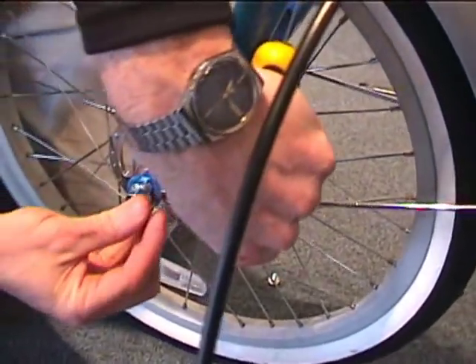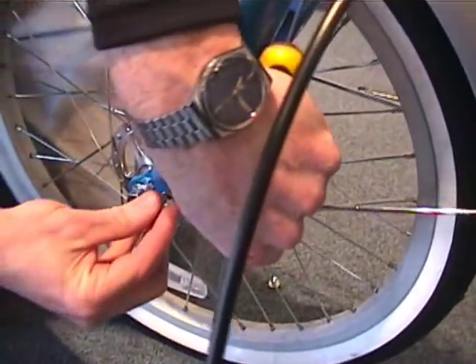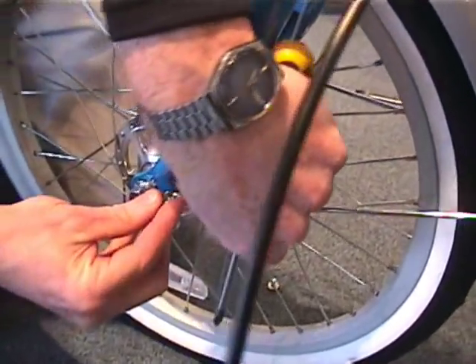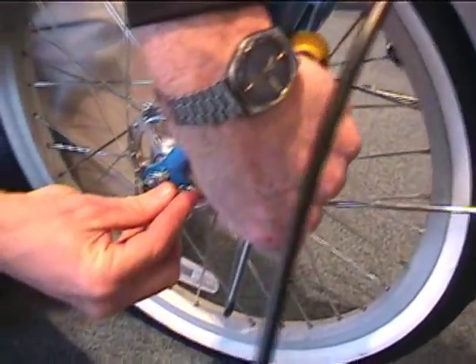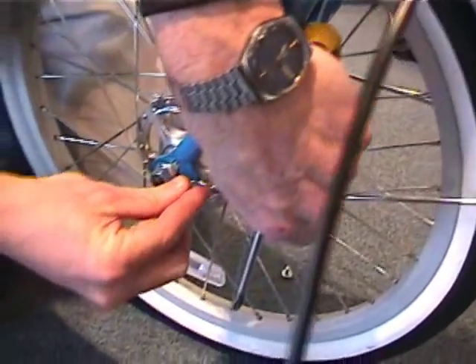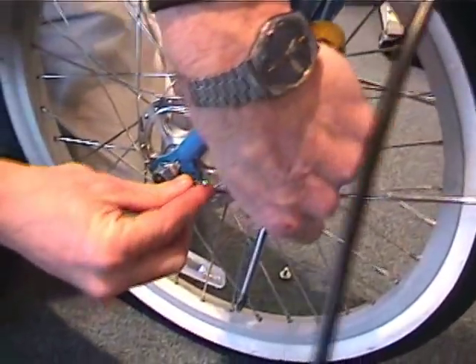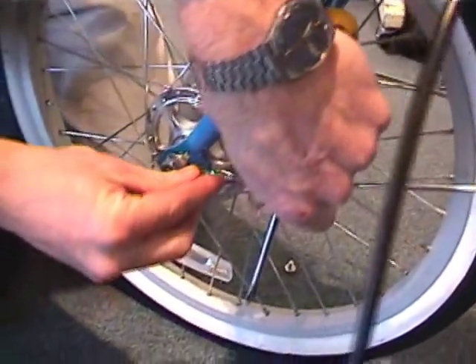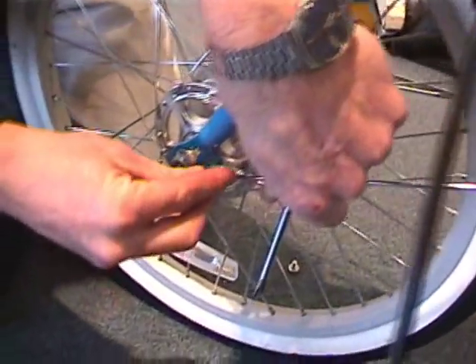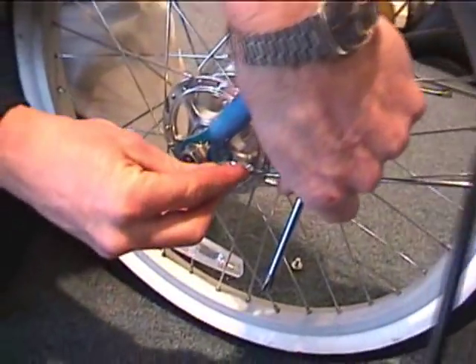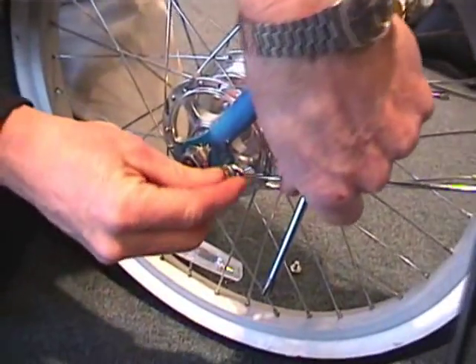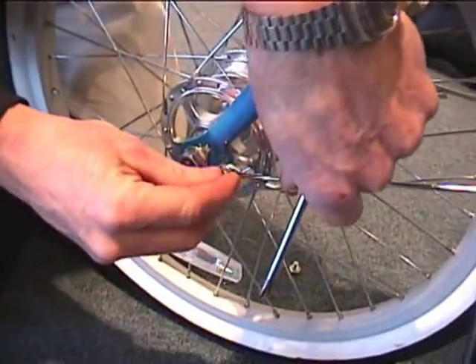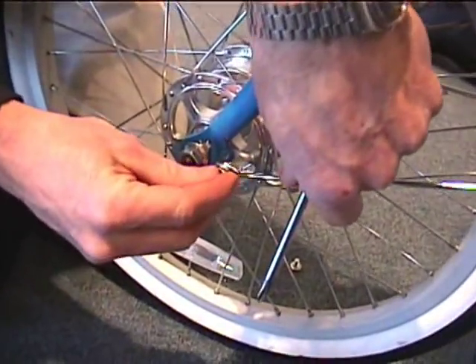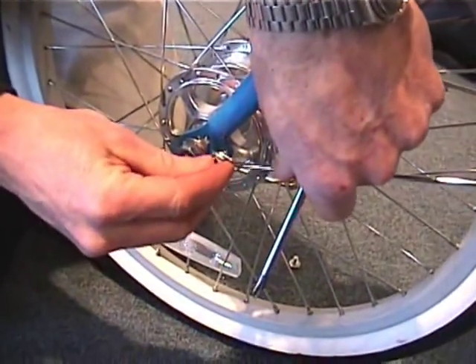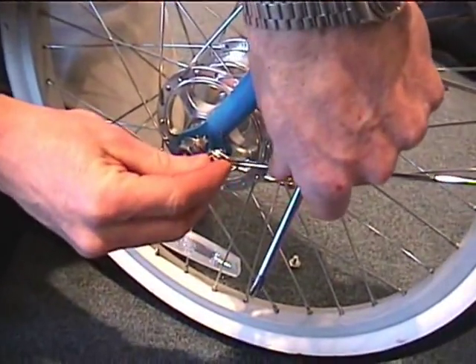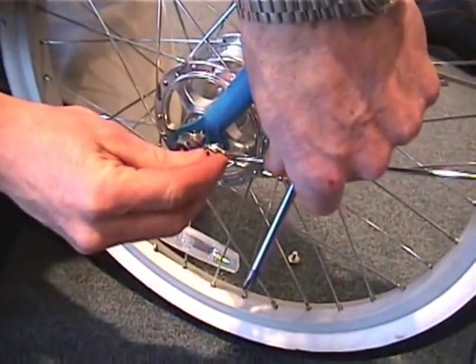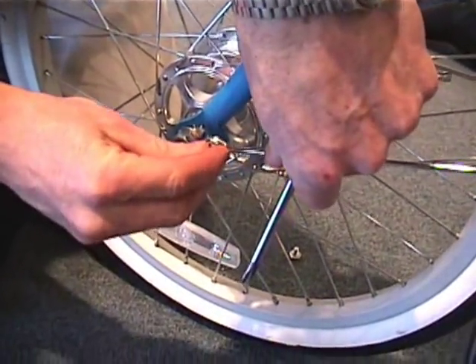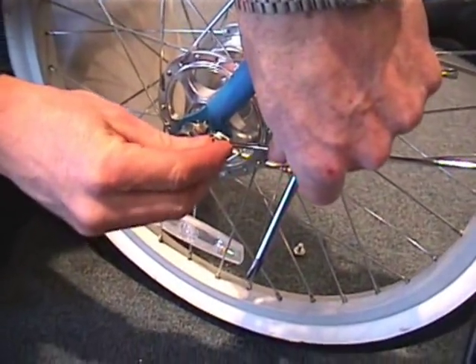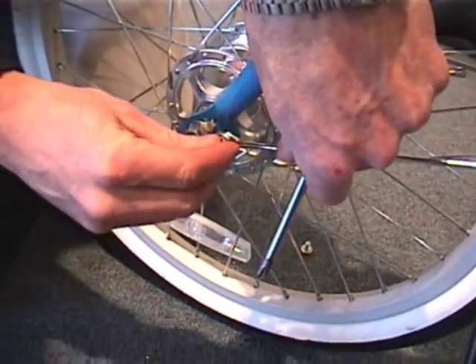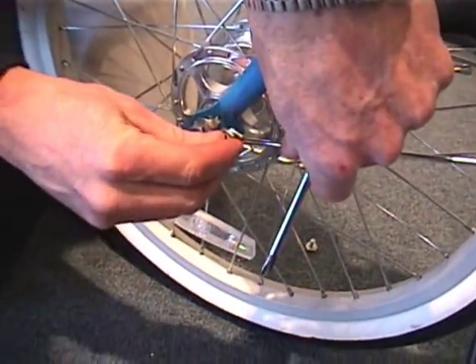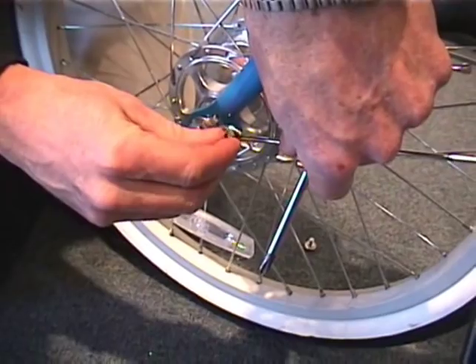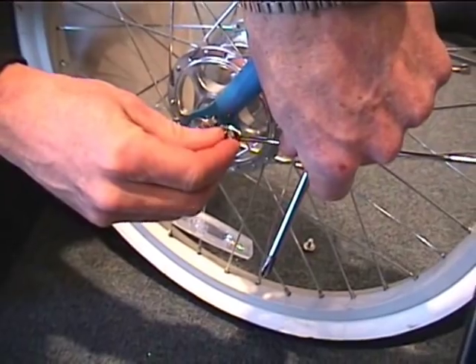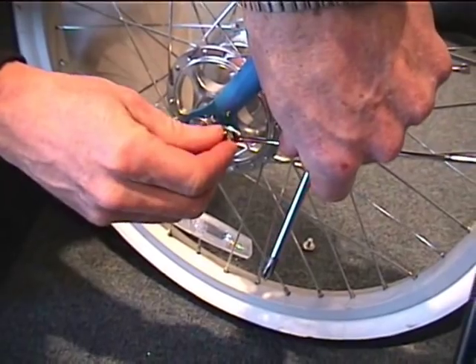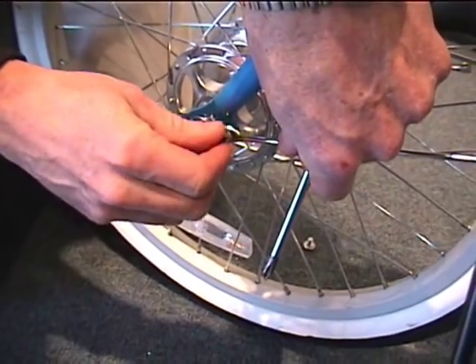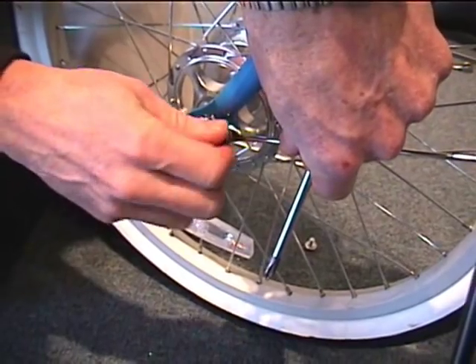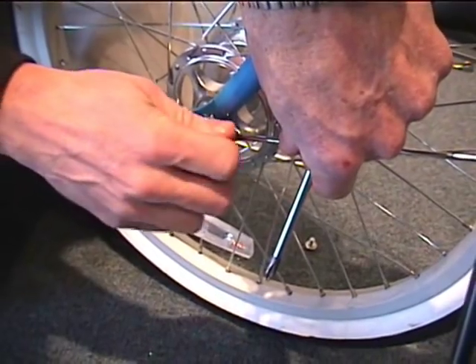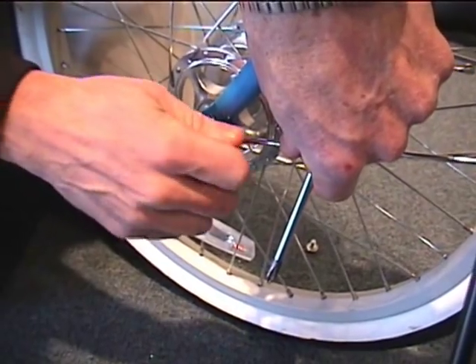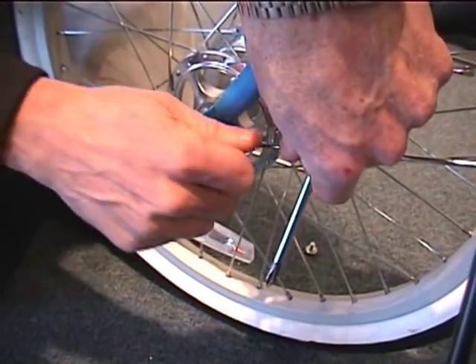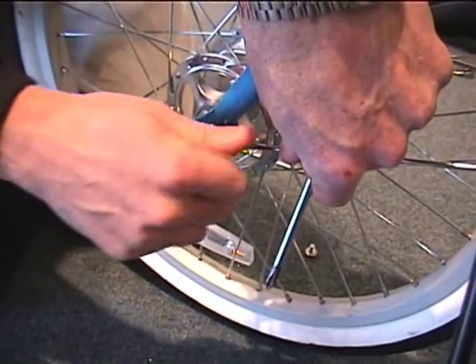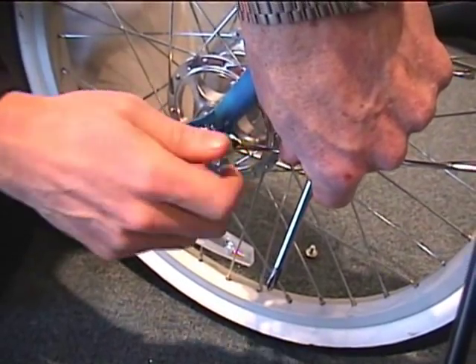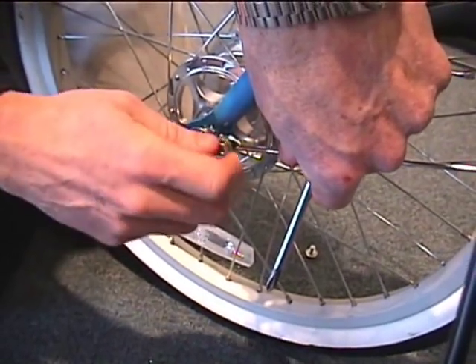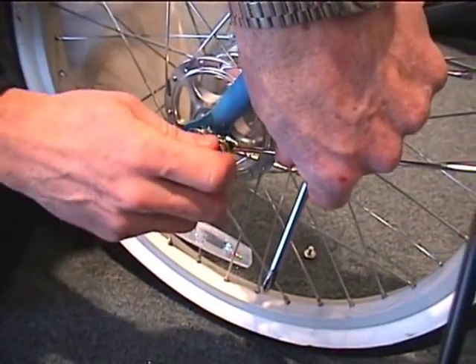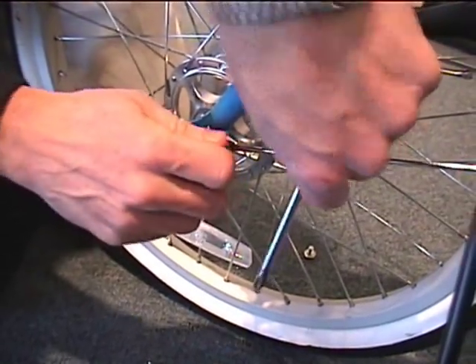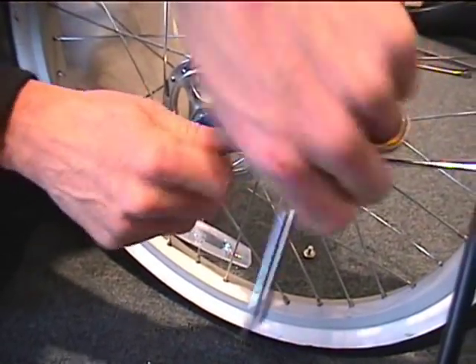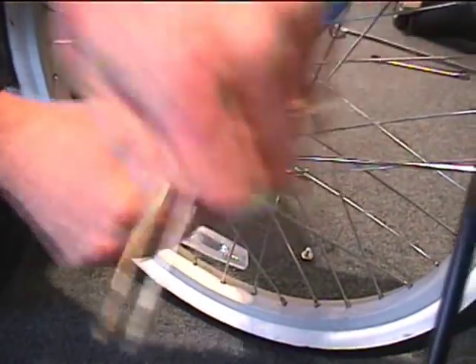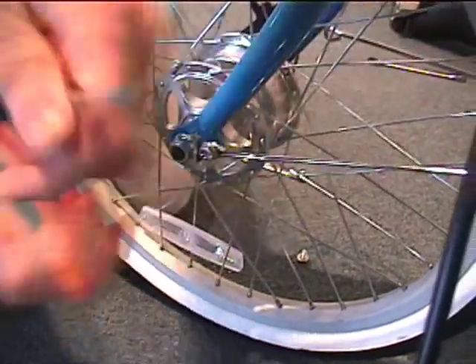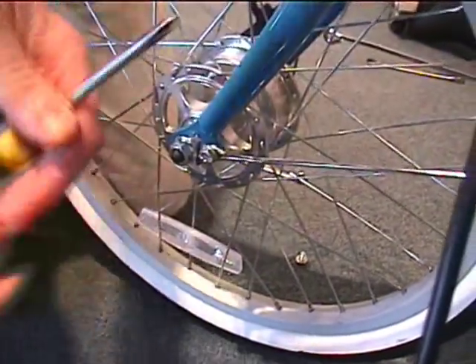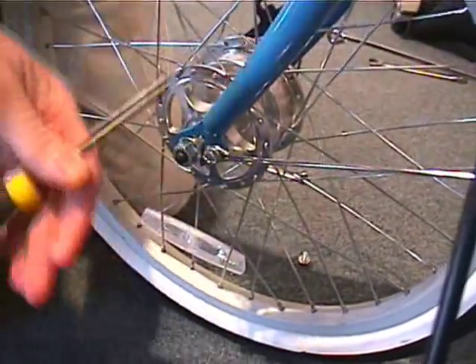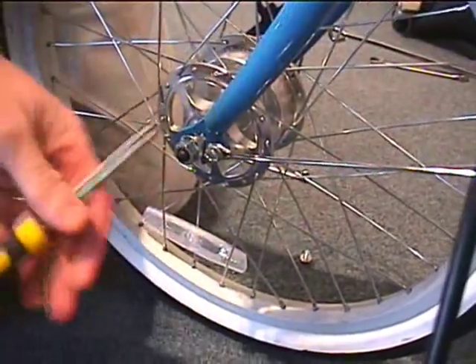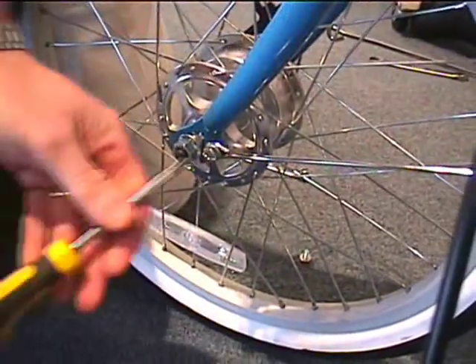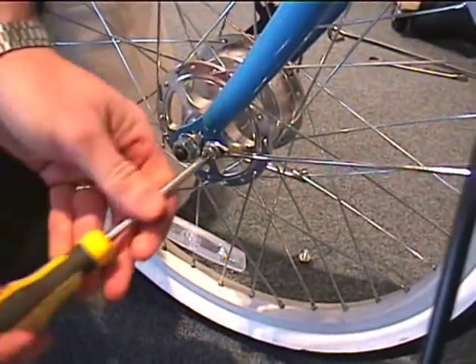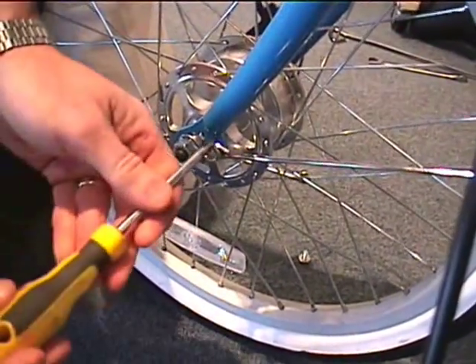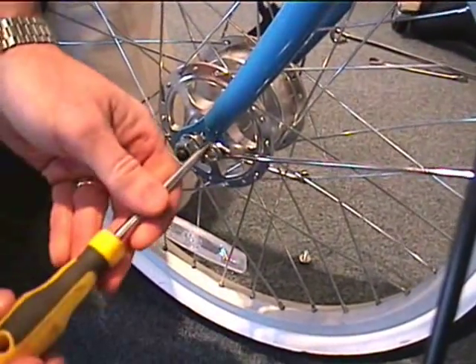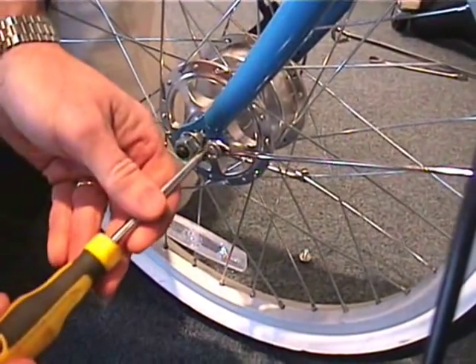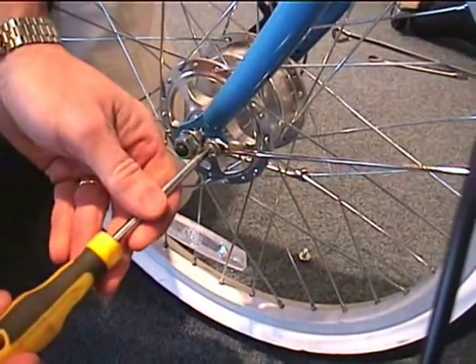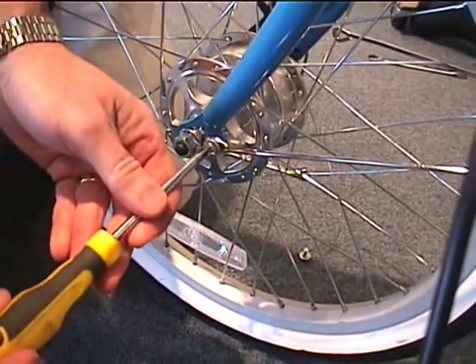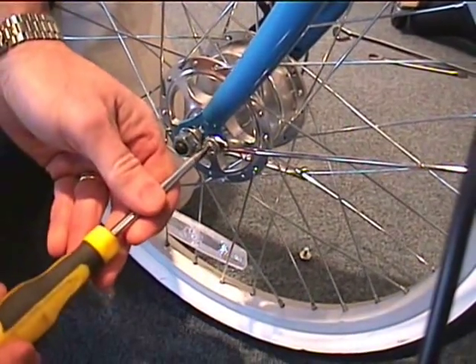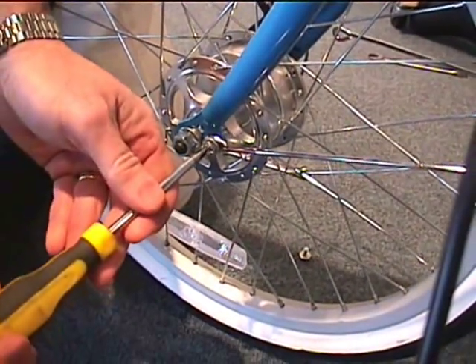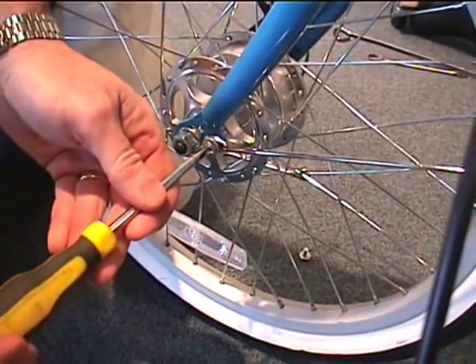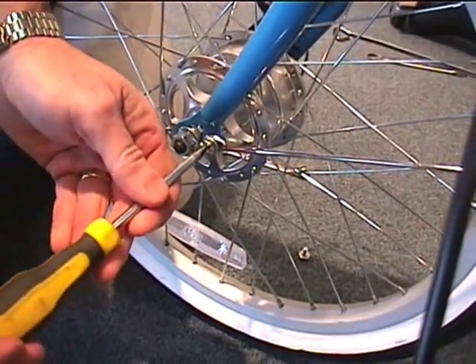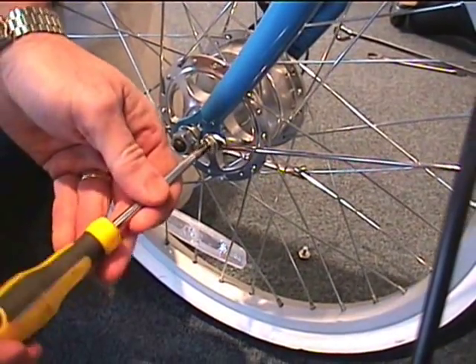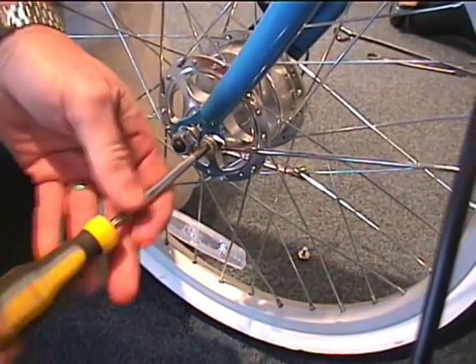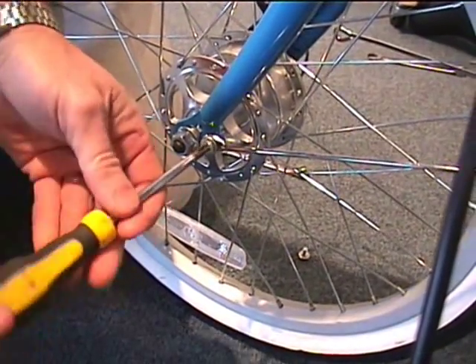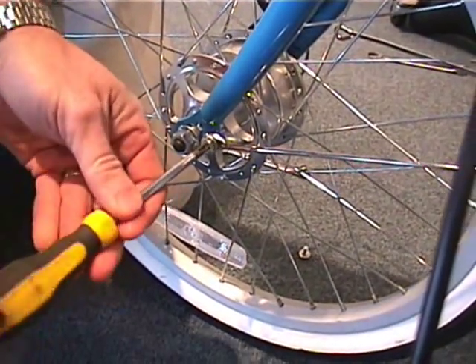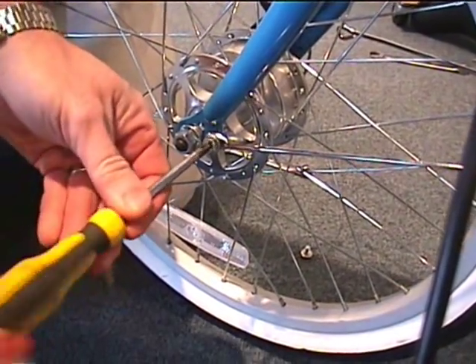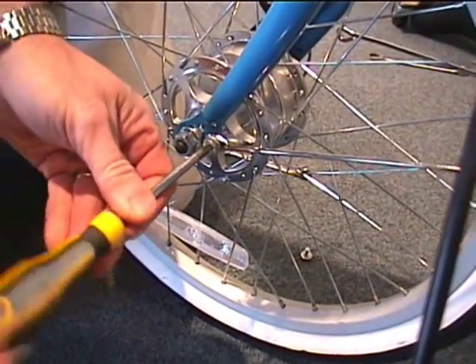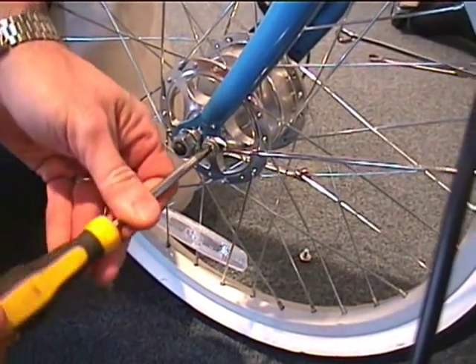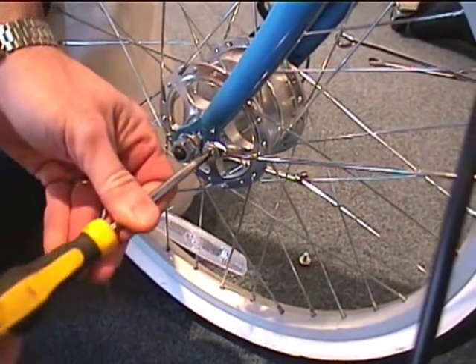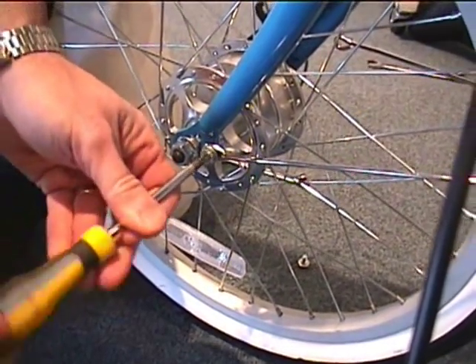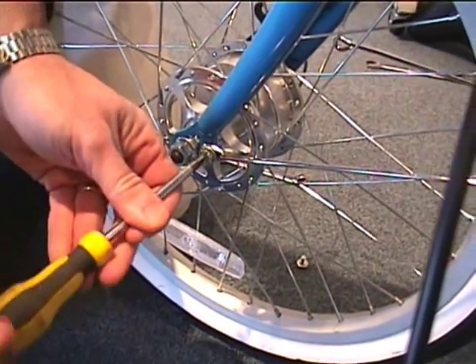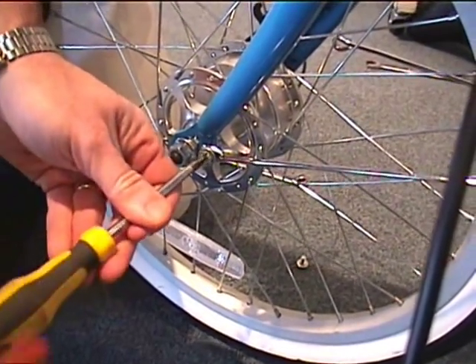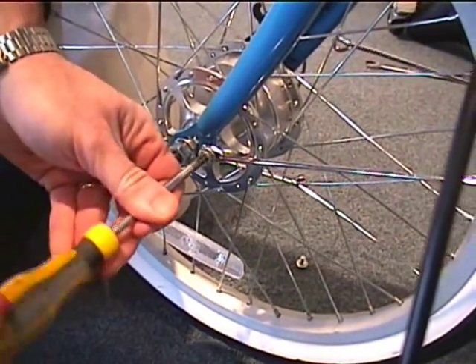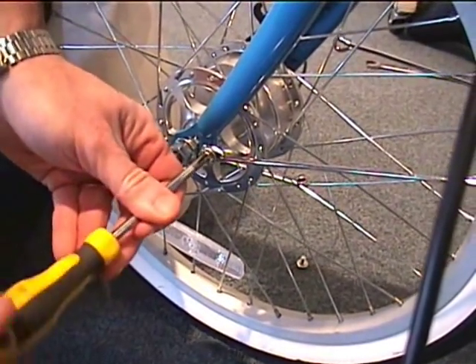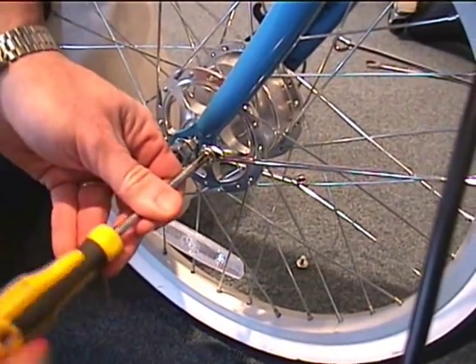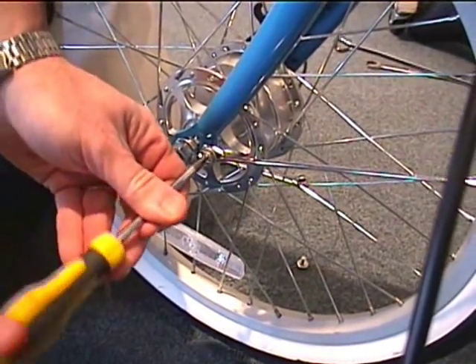Remove the included screw, insert the bracket, and tighten it back up.